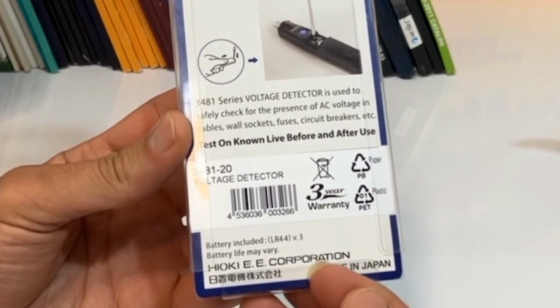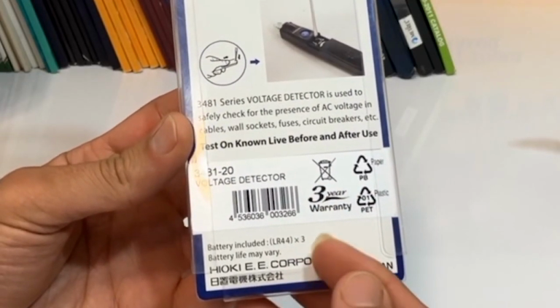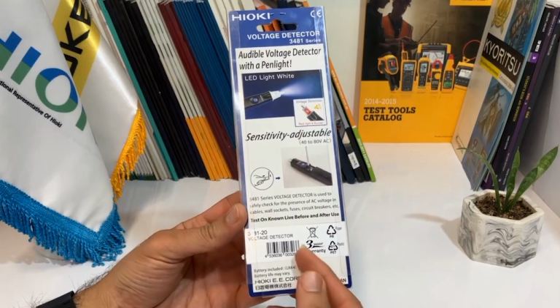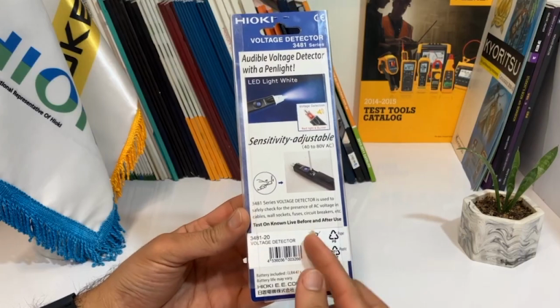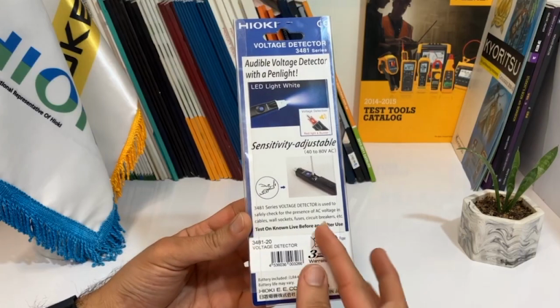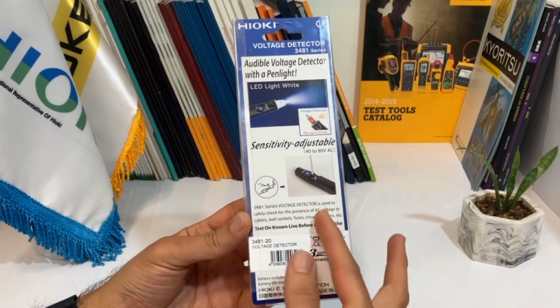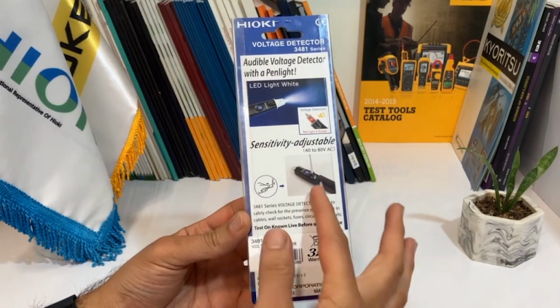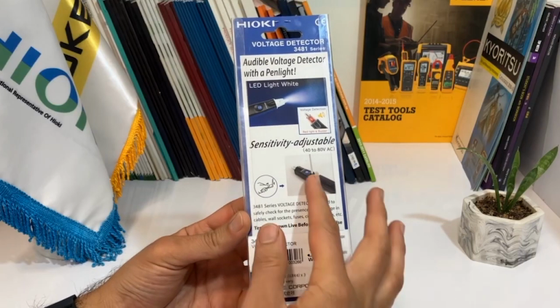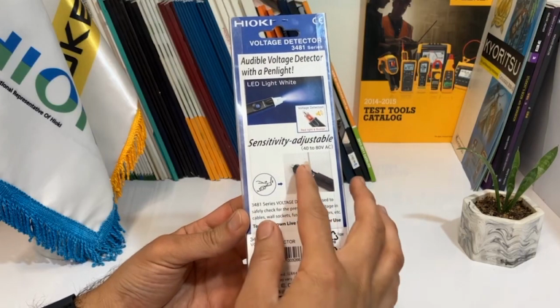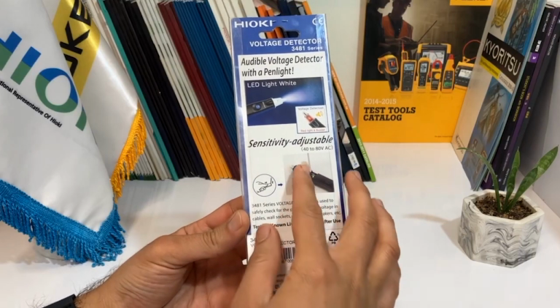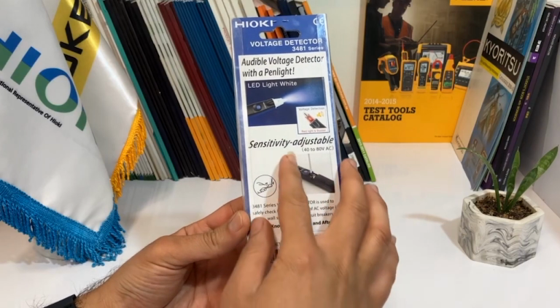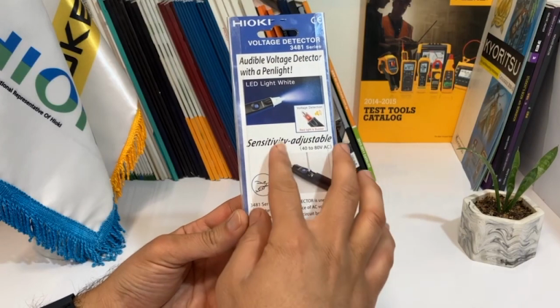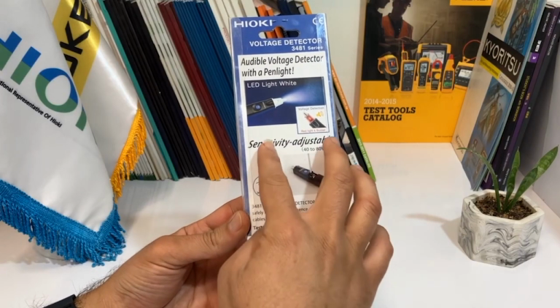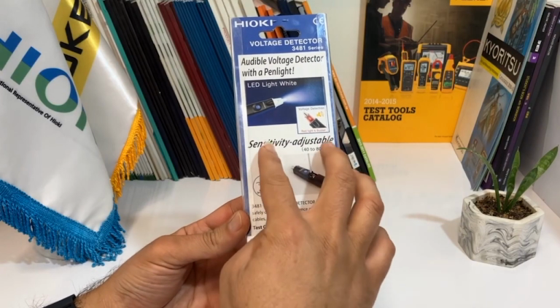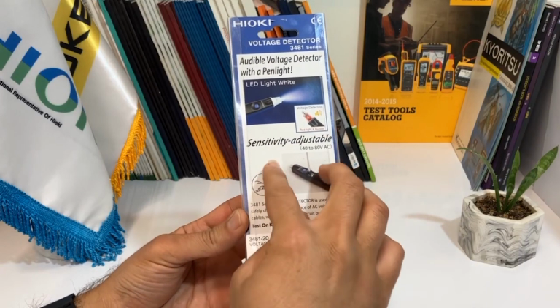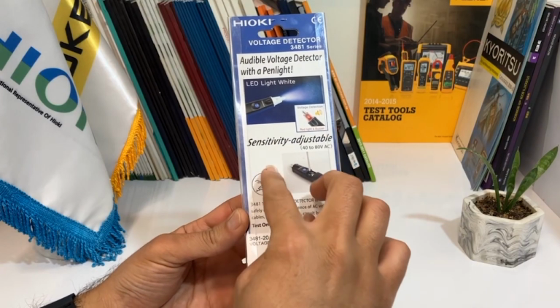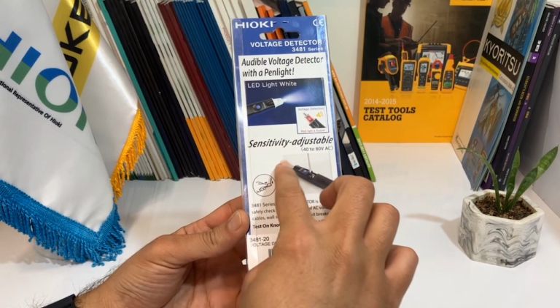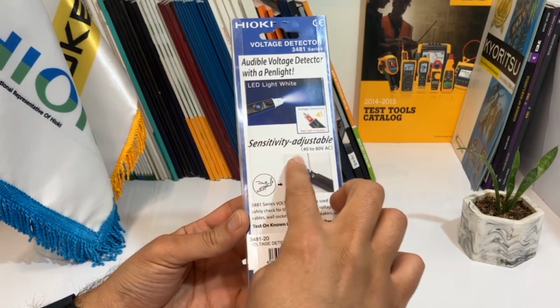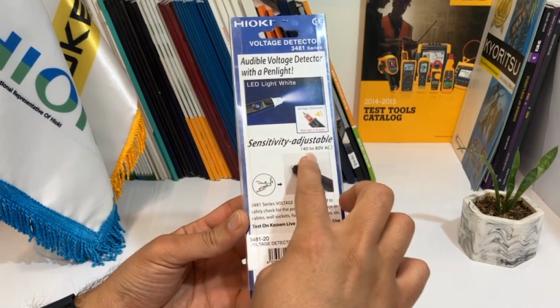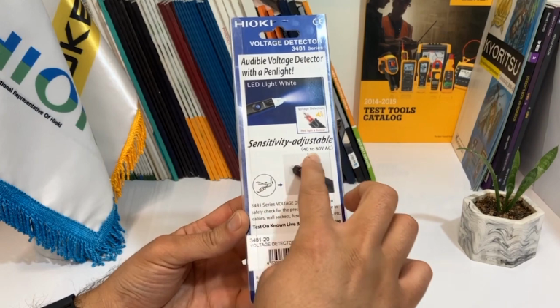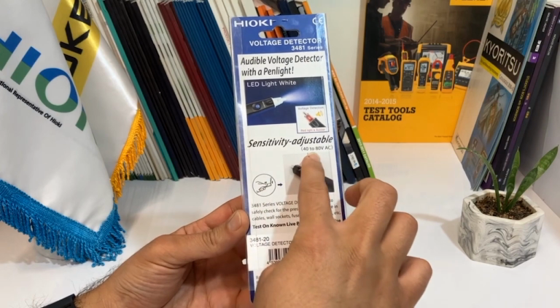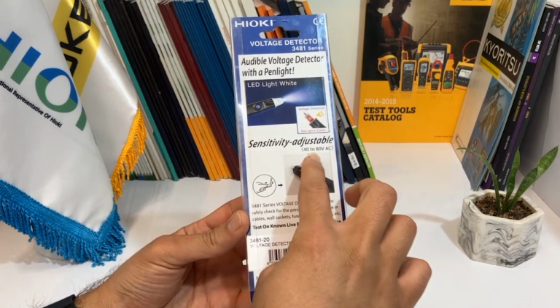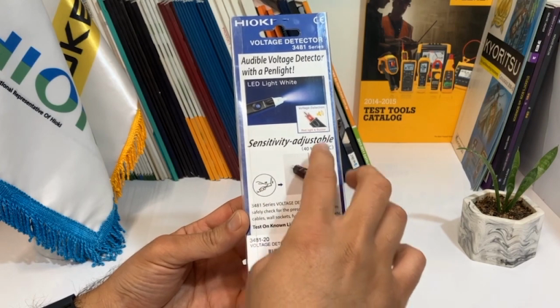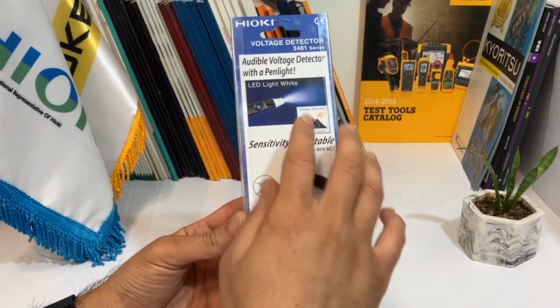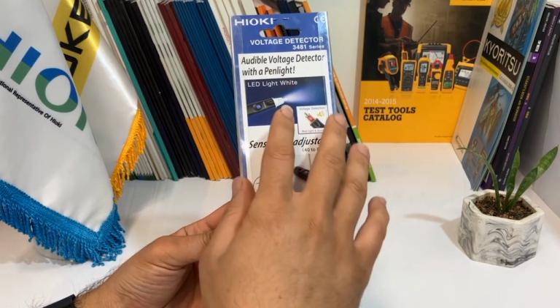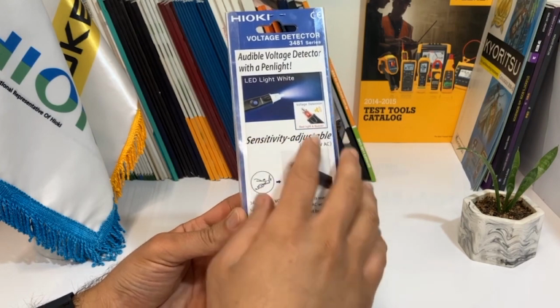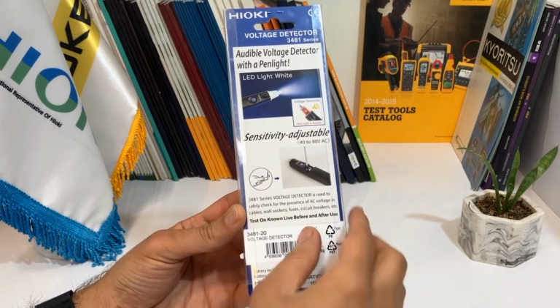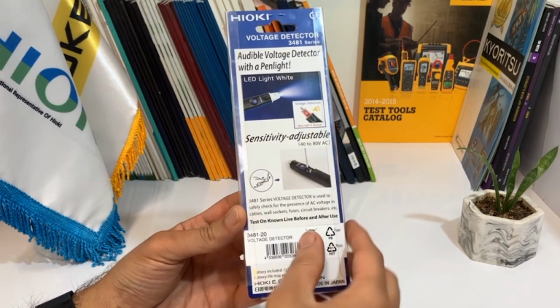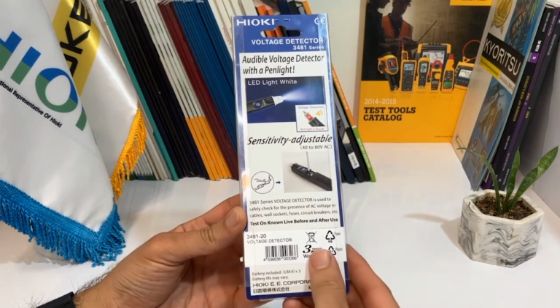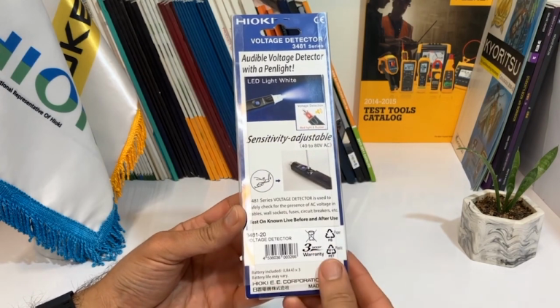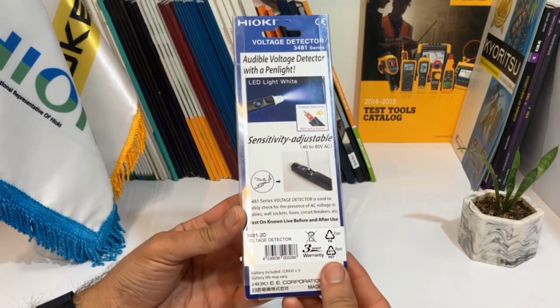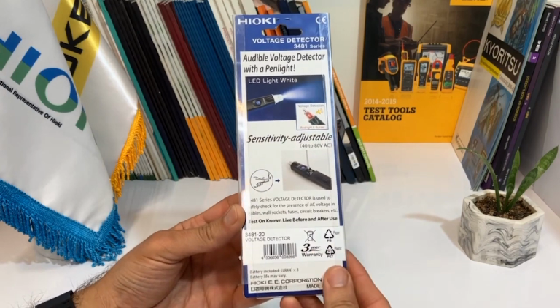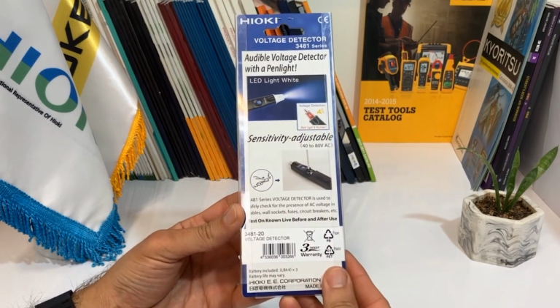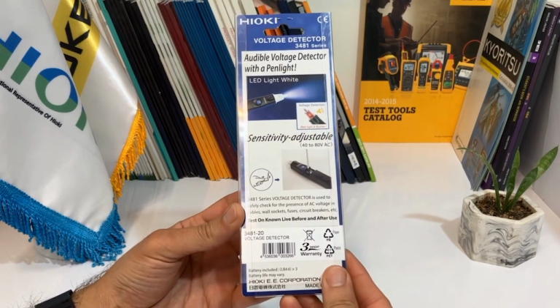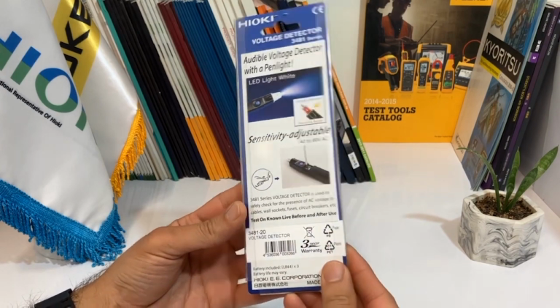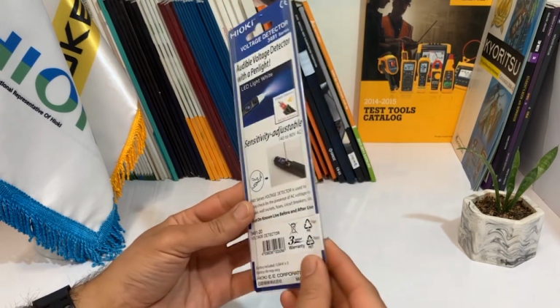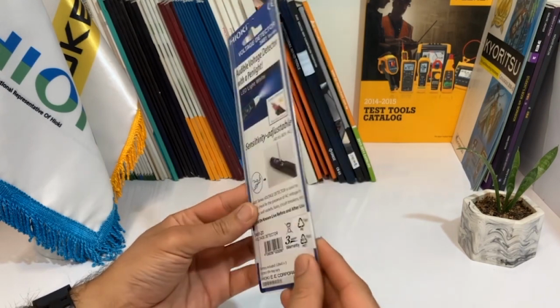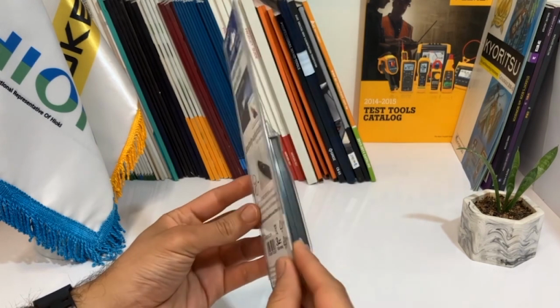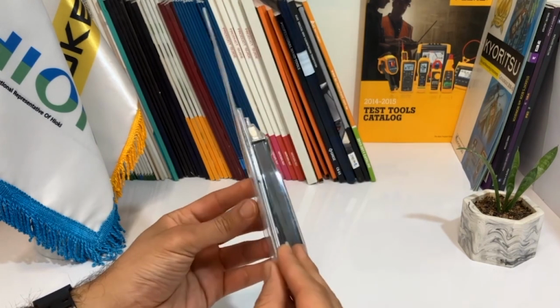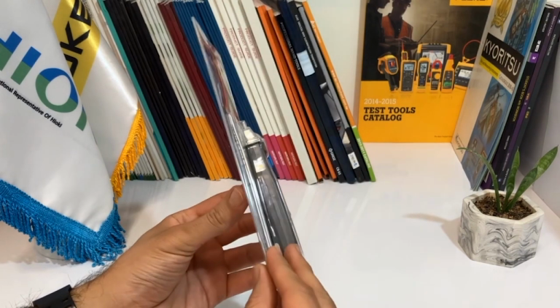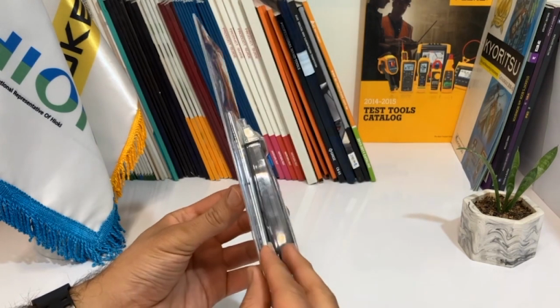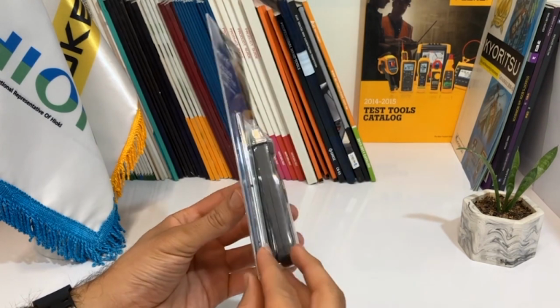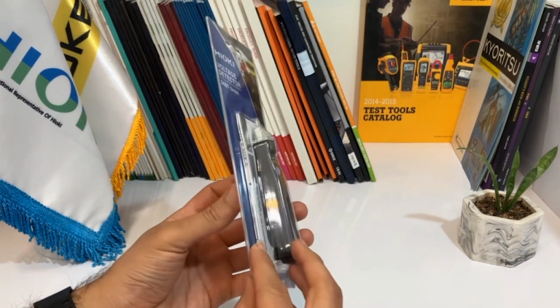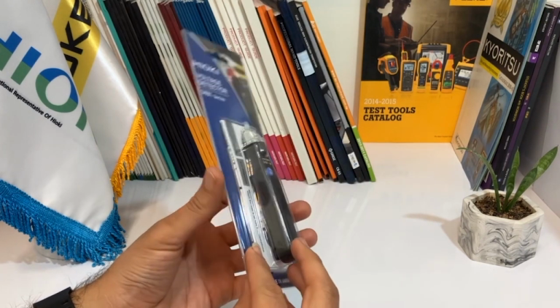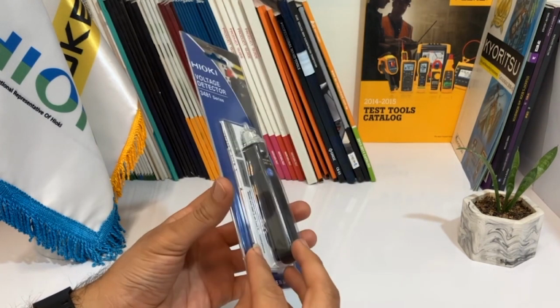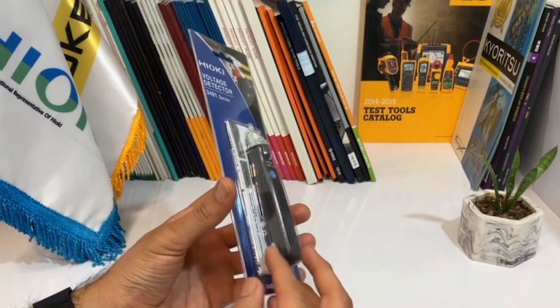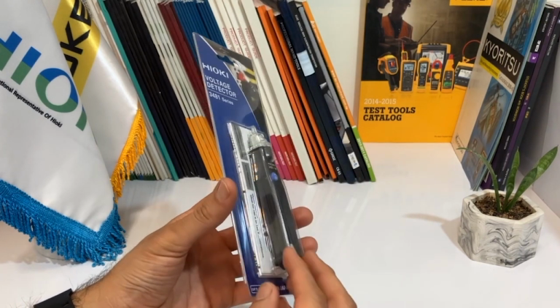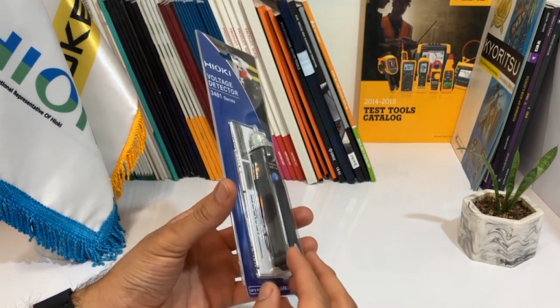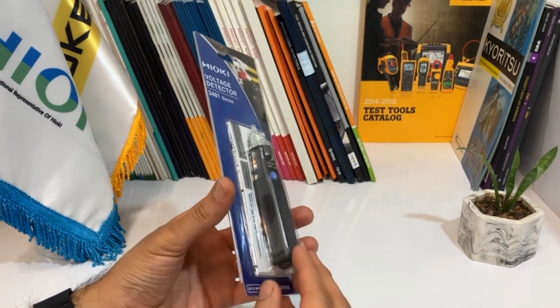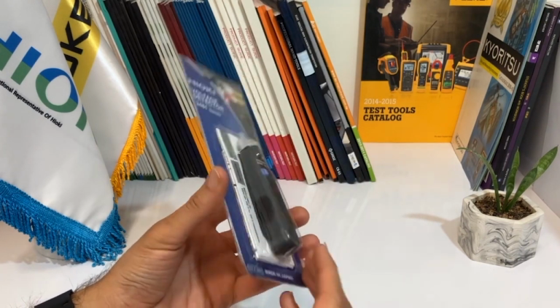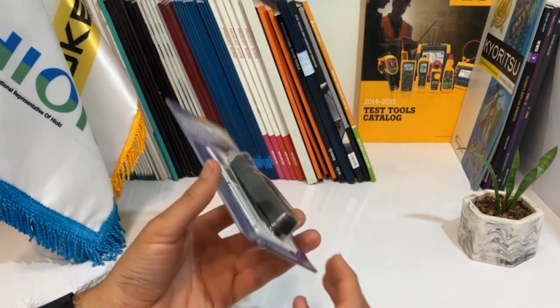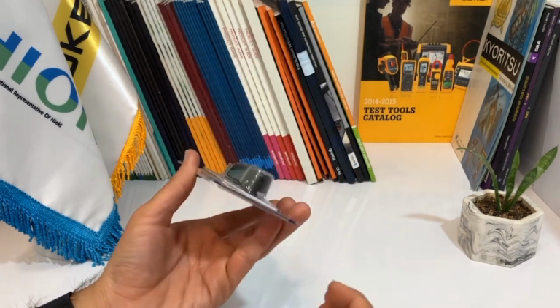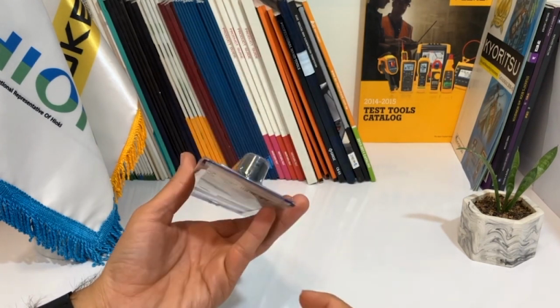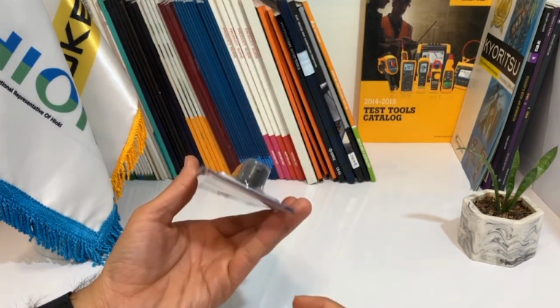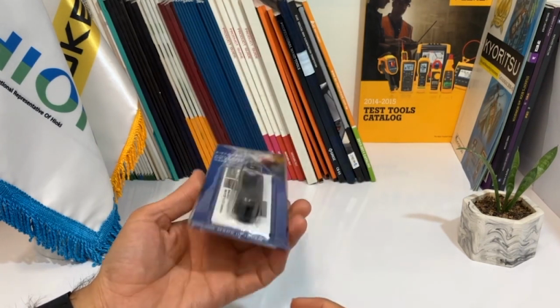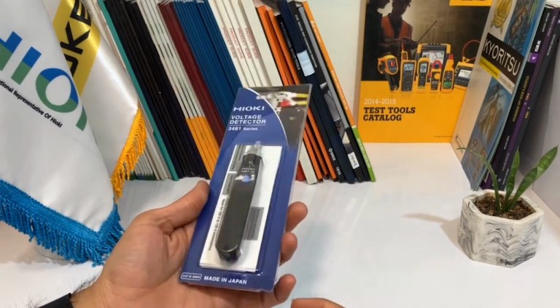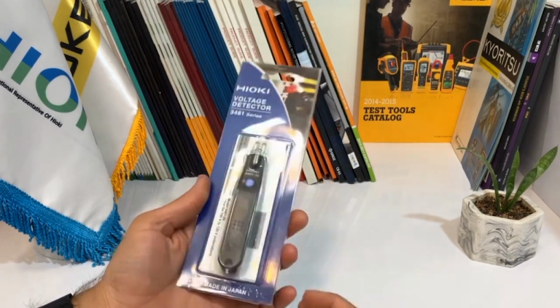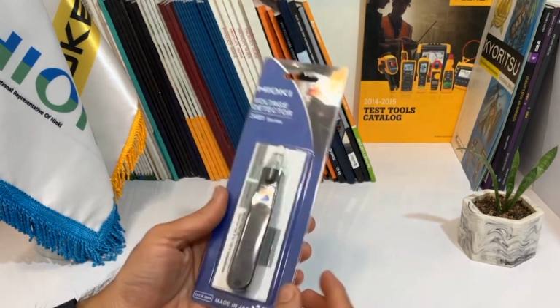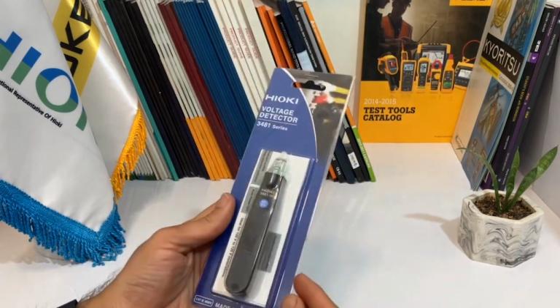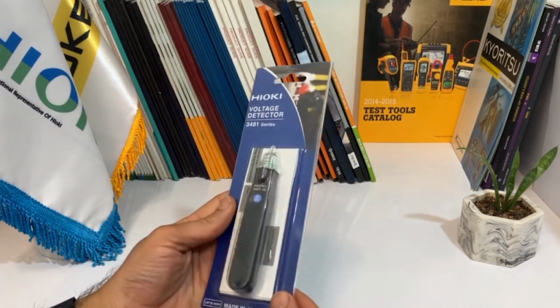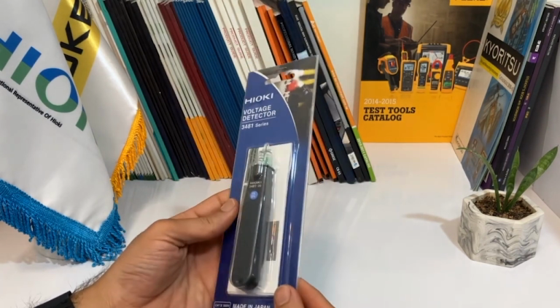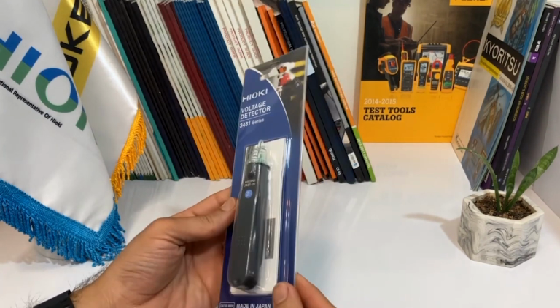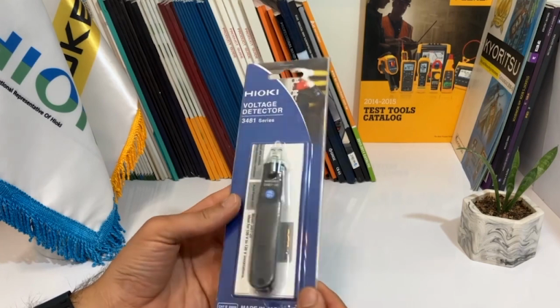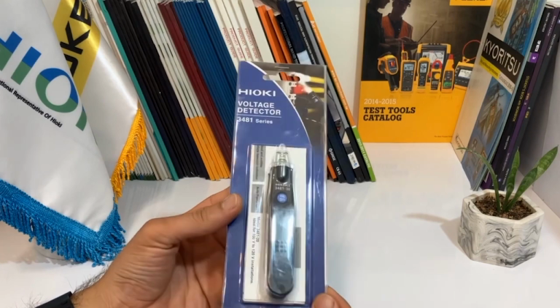On the back of the box, we see that the device's sensitivity is adjustable, which is a great feature for more accurate readings.